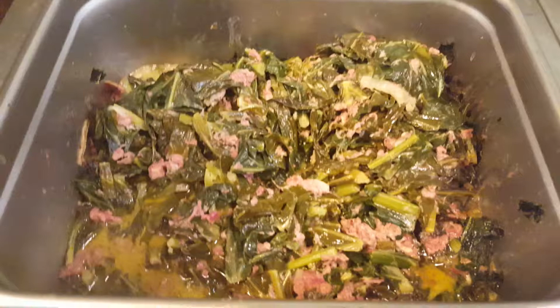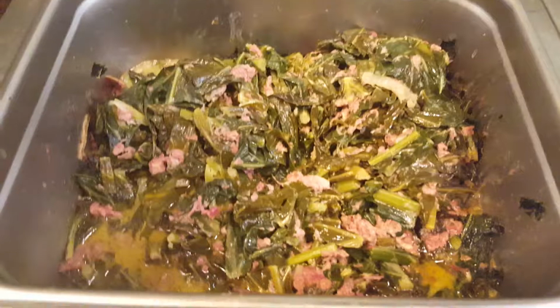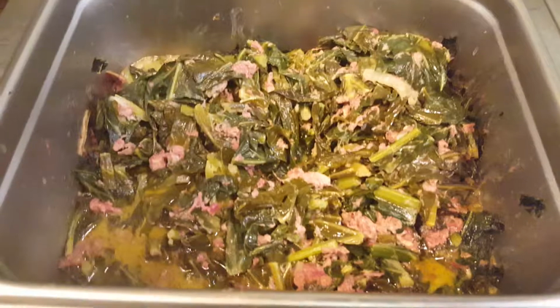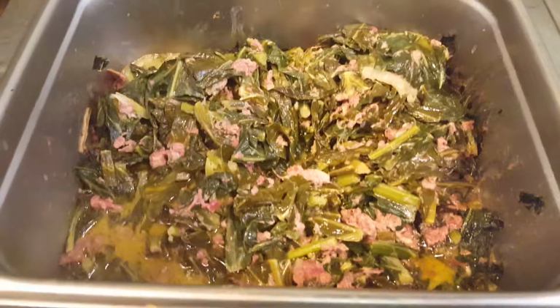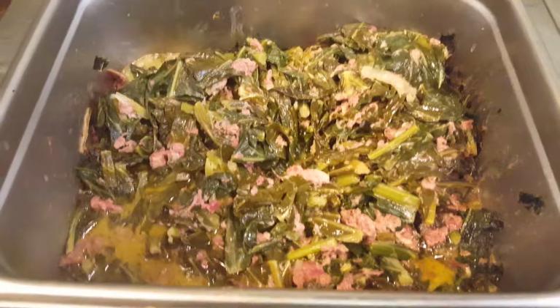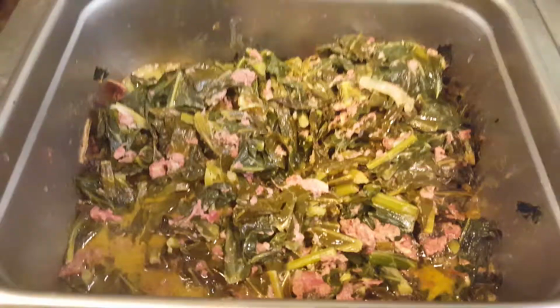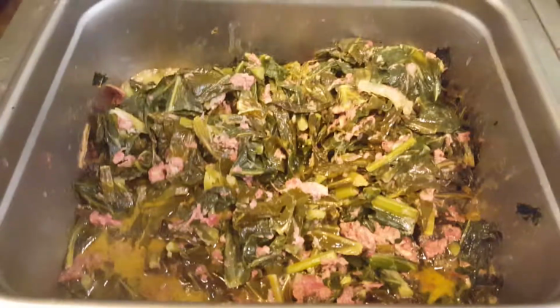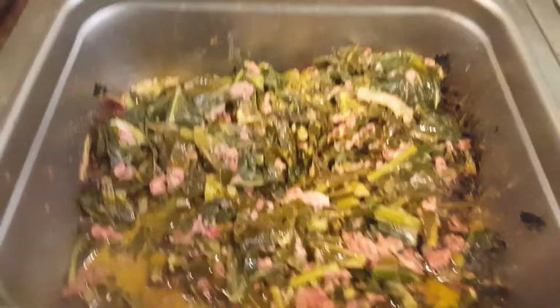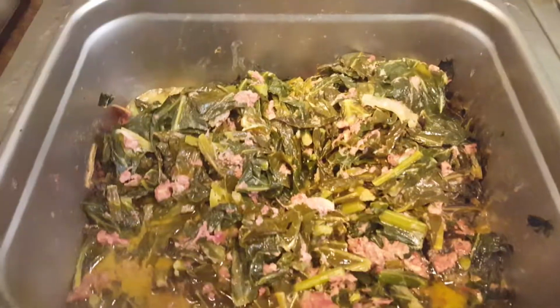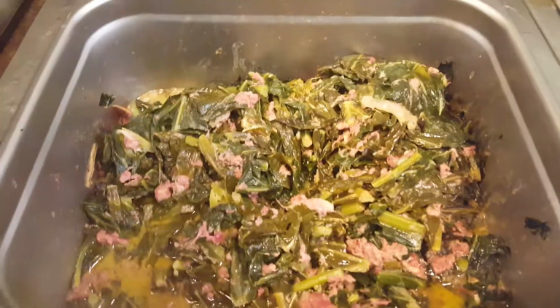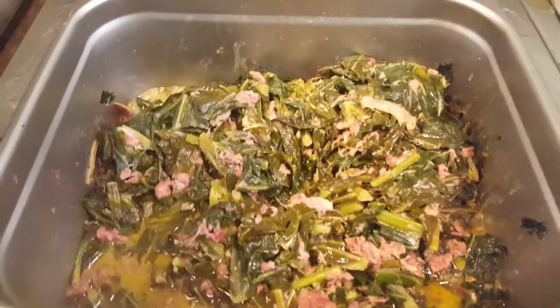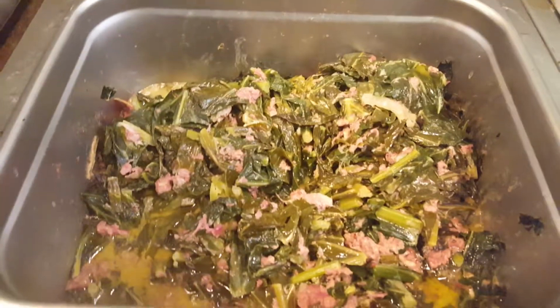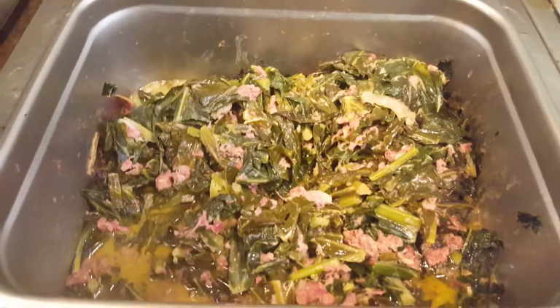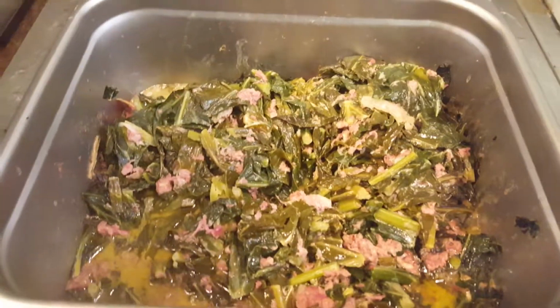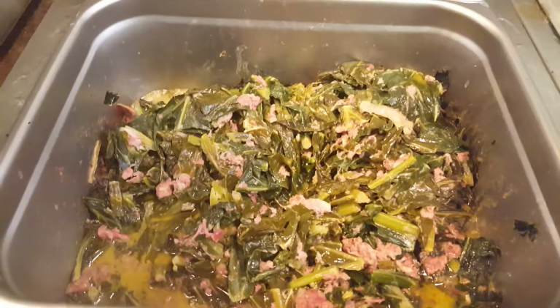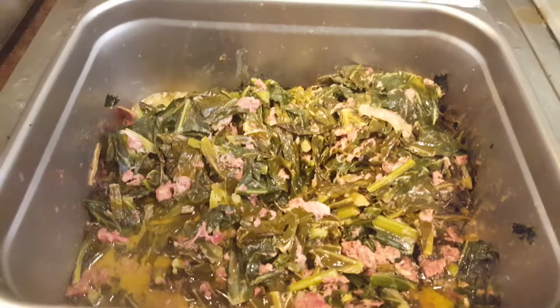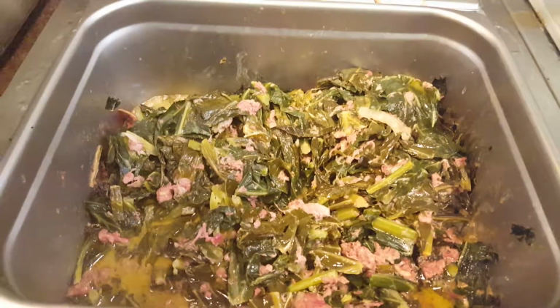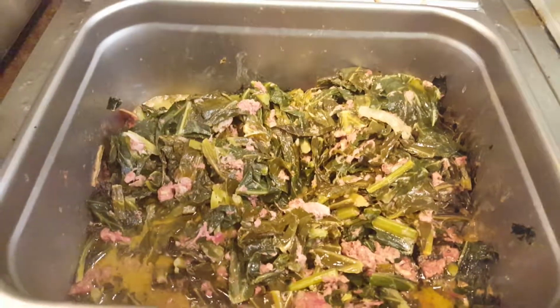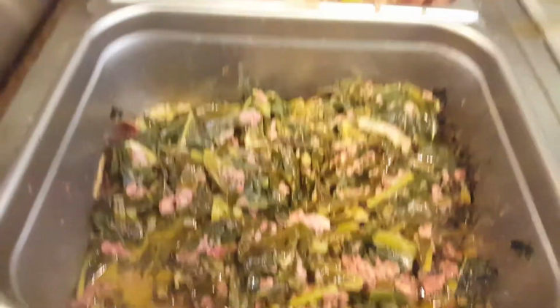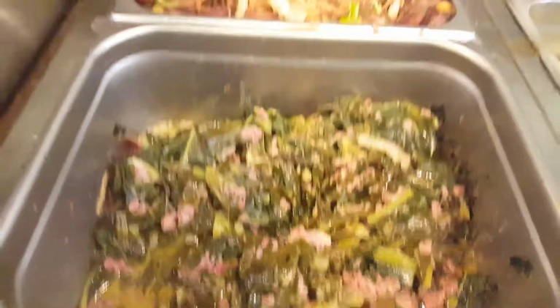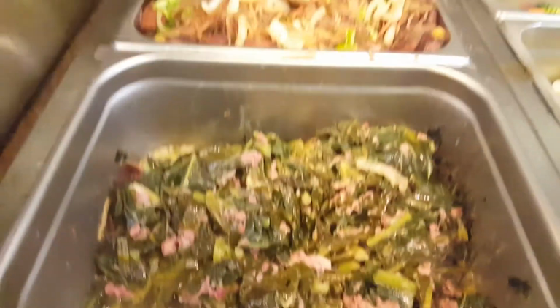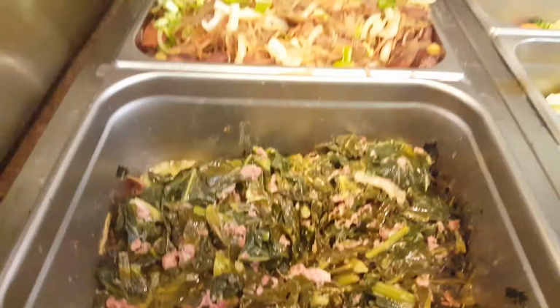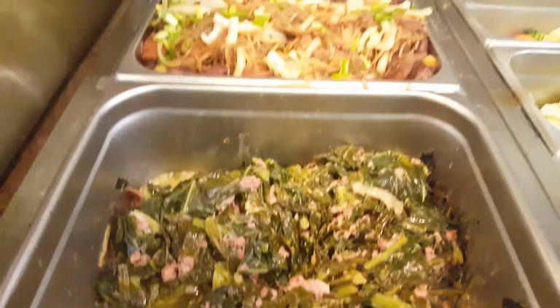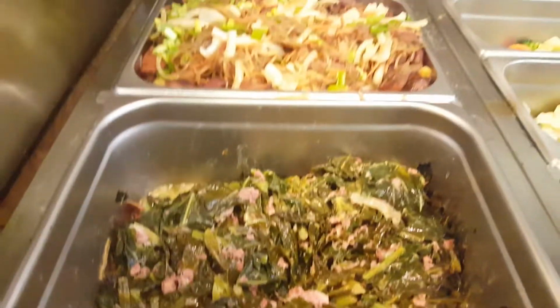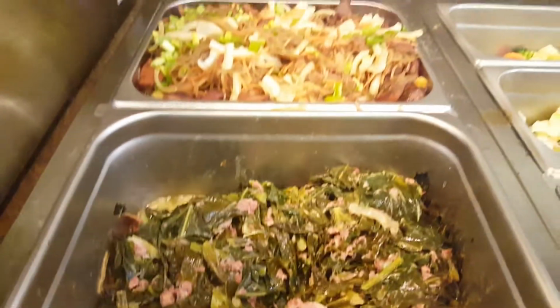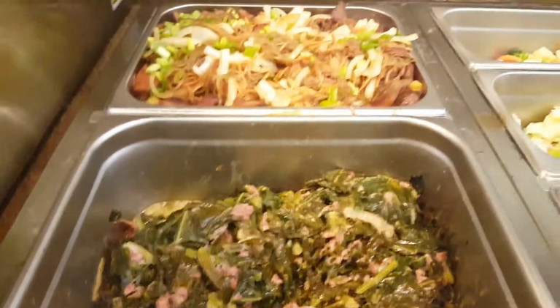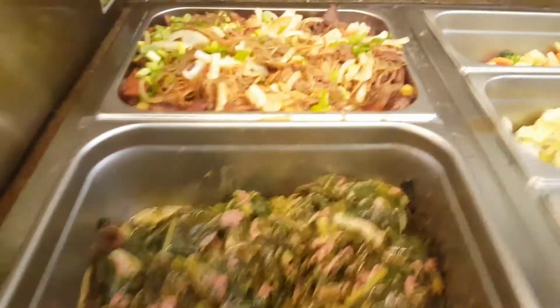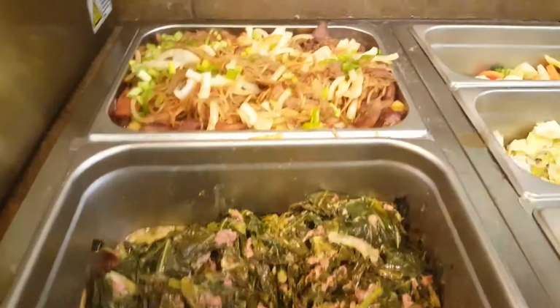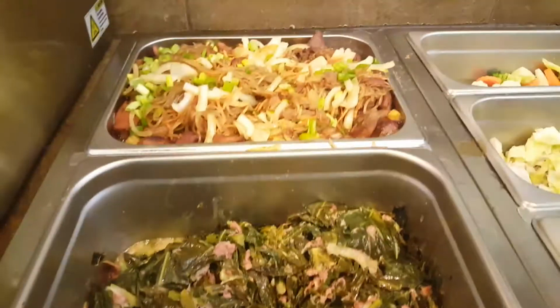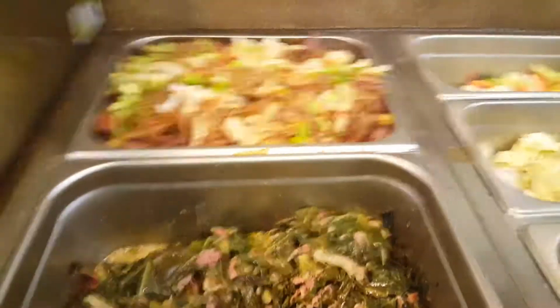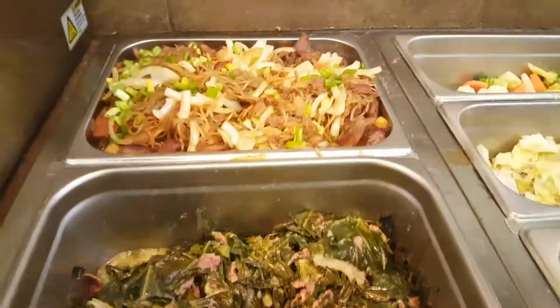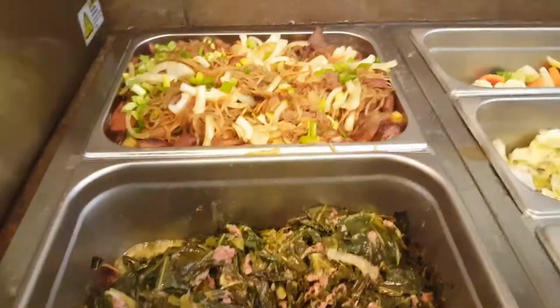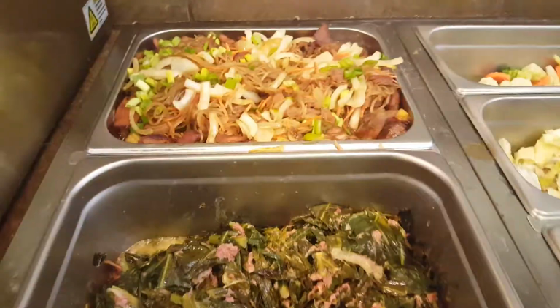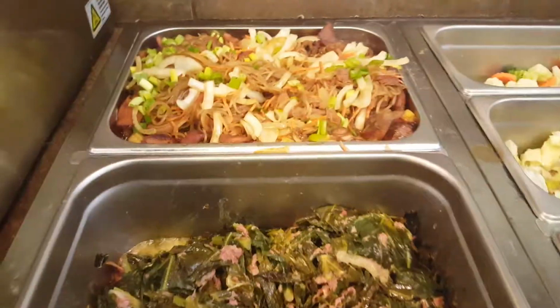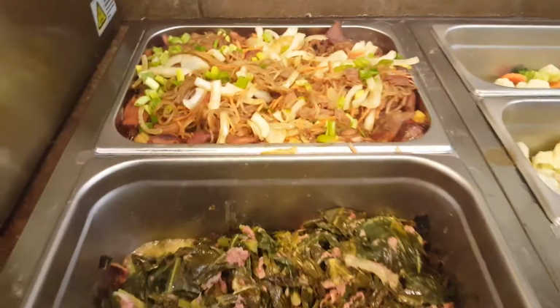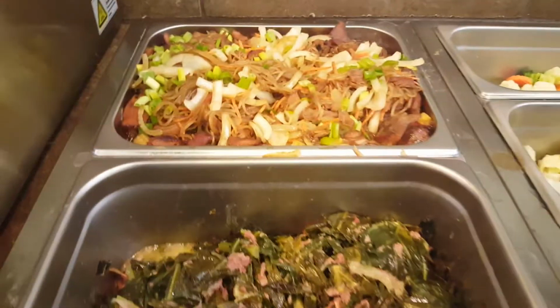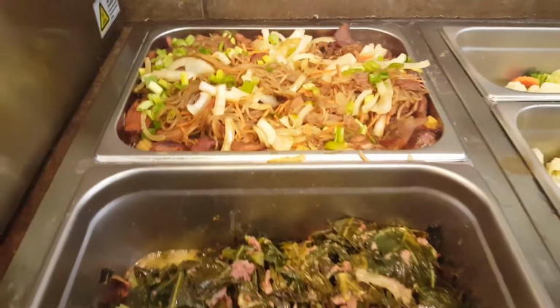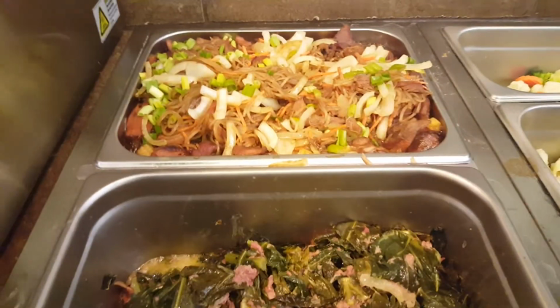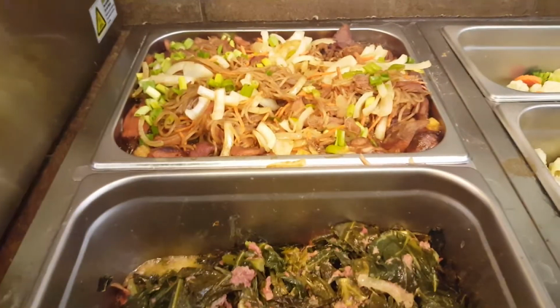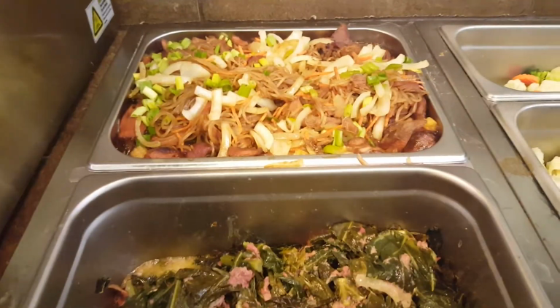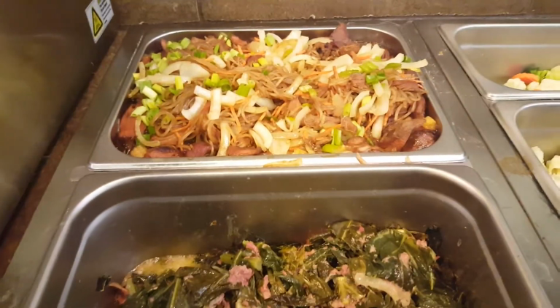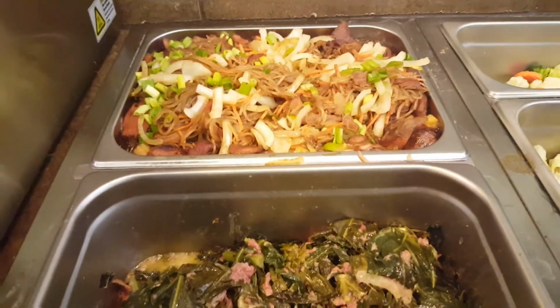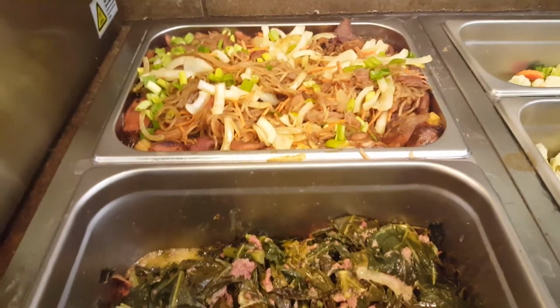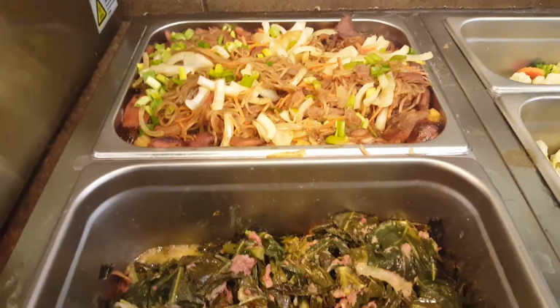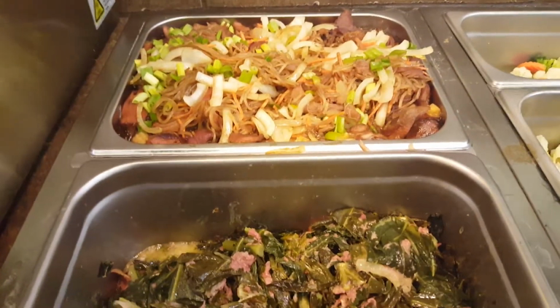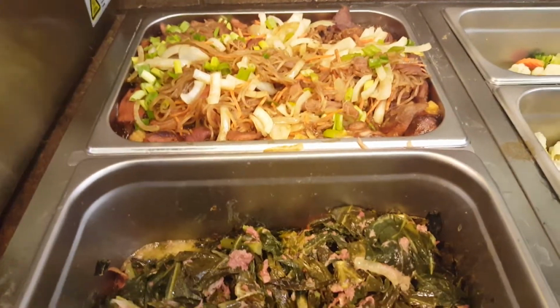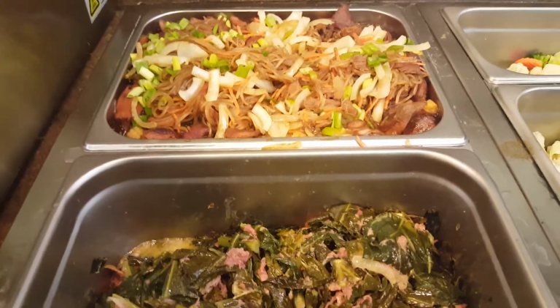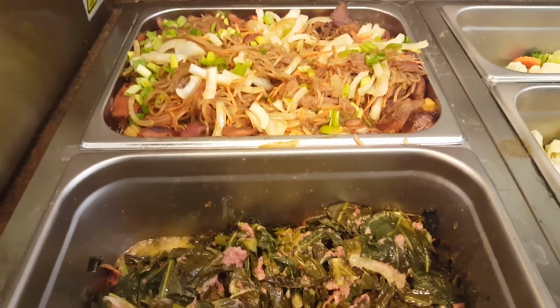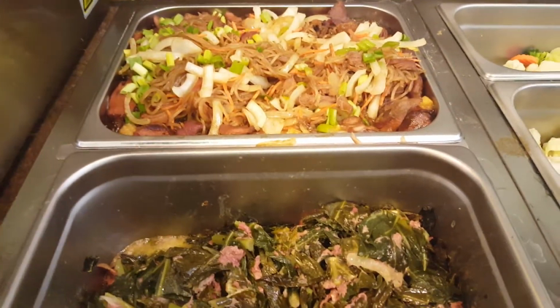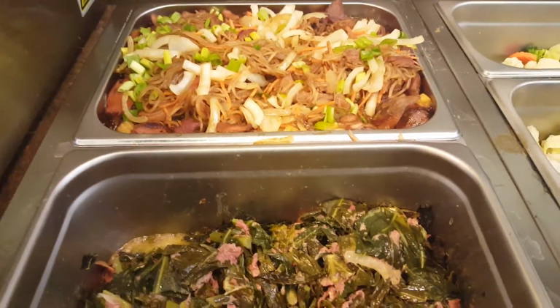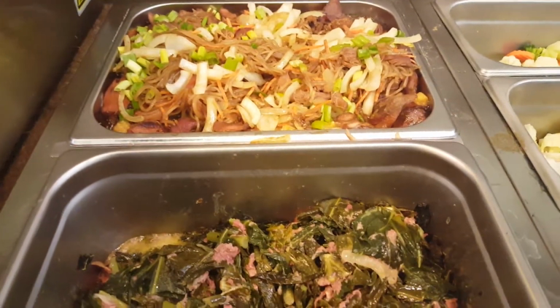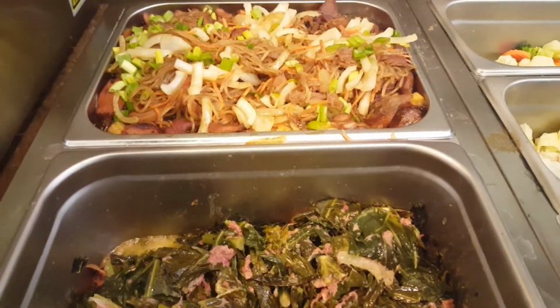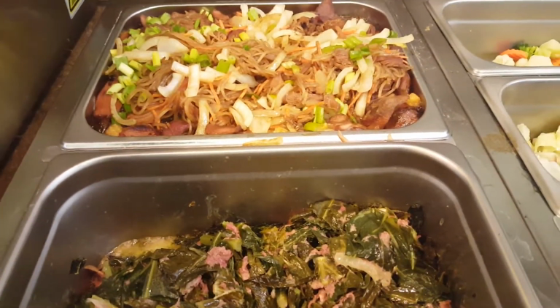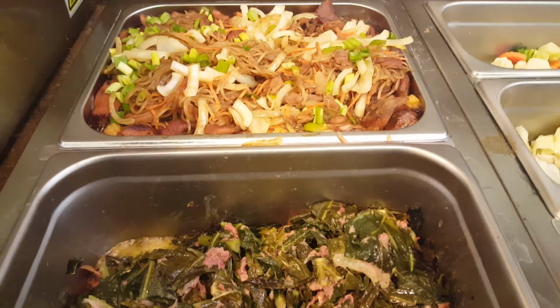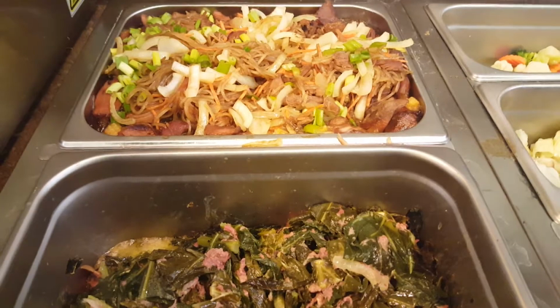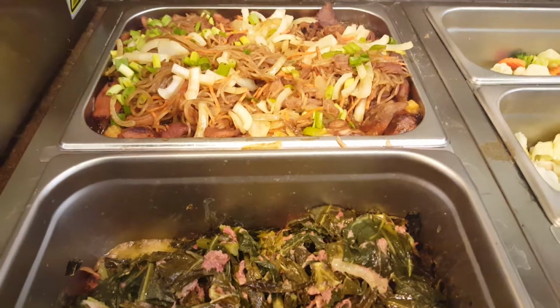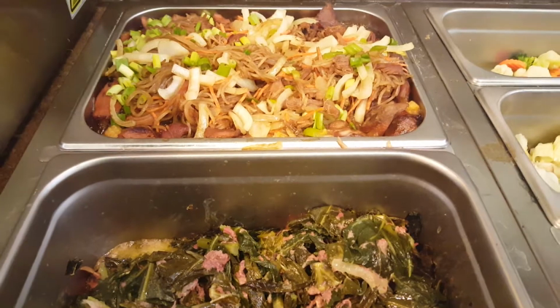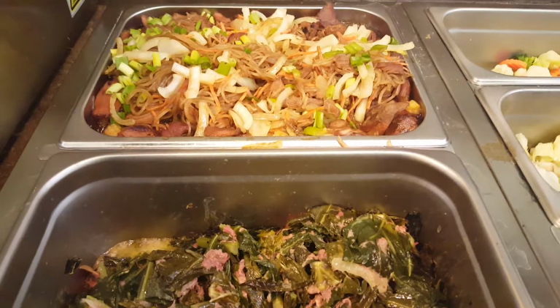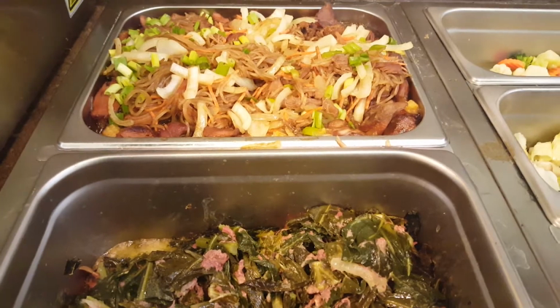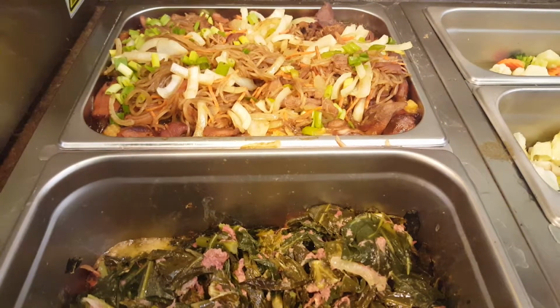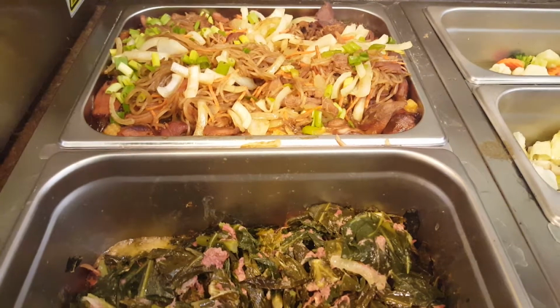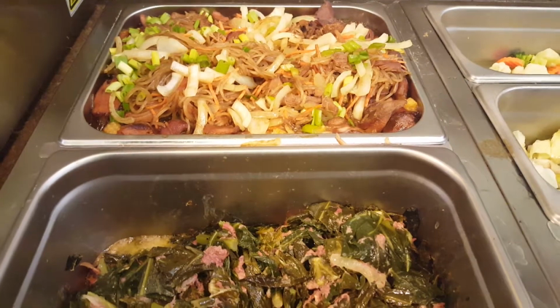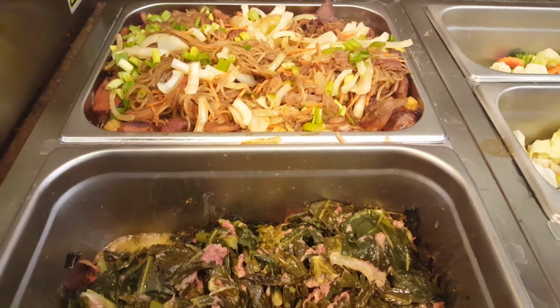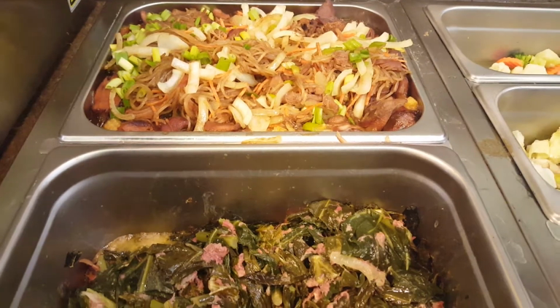Aloha kako, it's Leslie from Kalamas Island Style in Ephraim, Utah, 61 South Main Street.